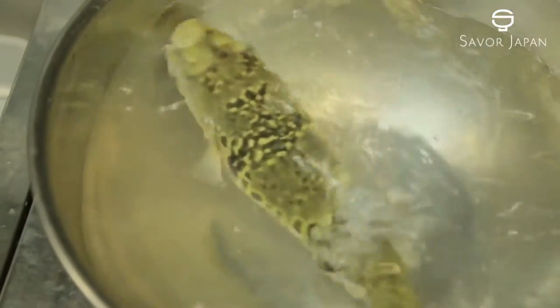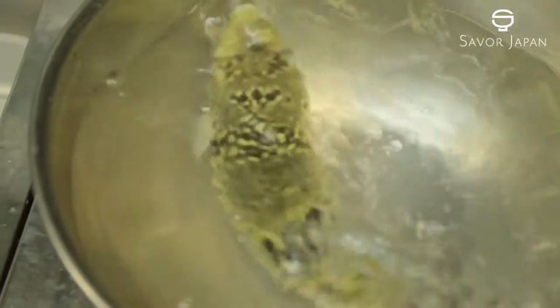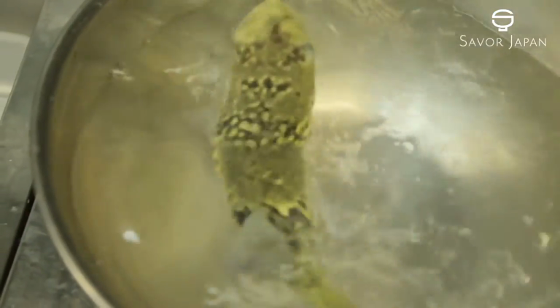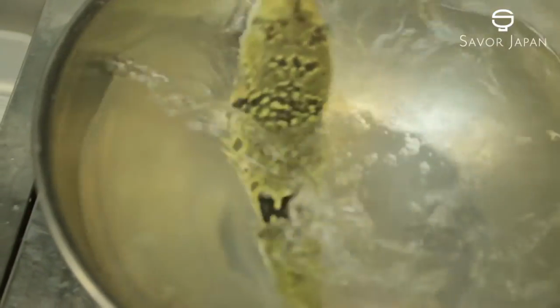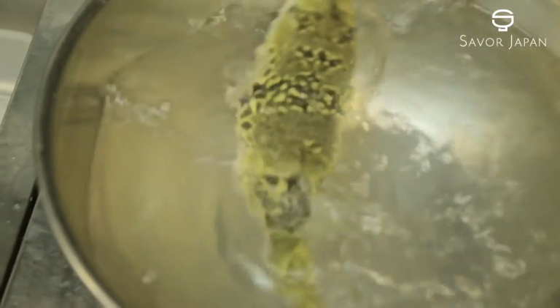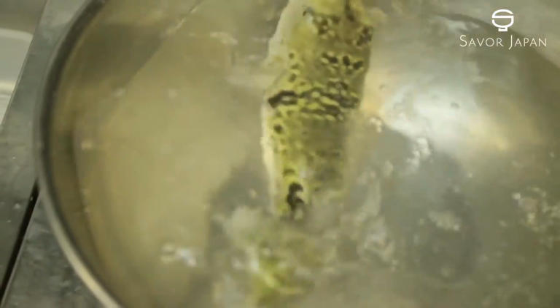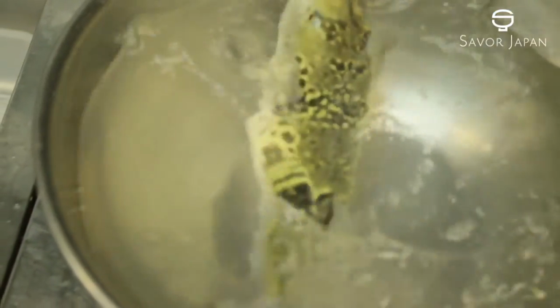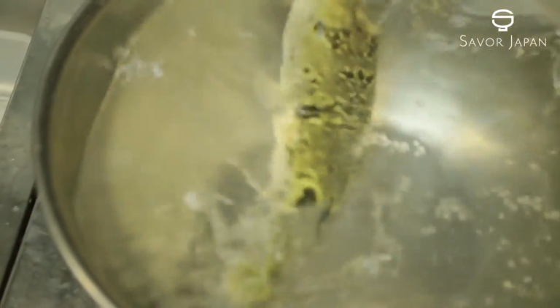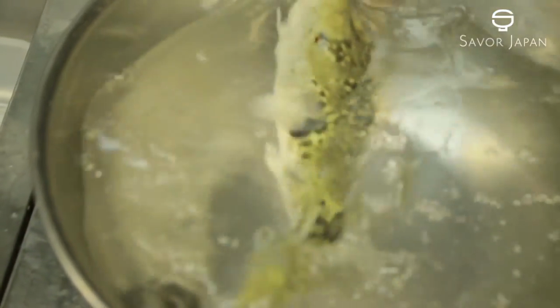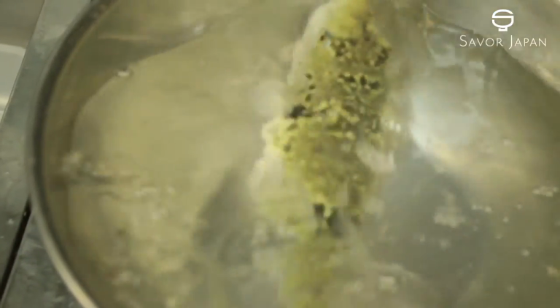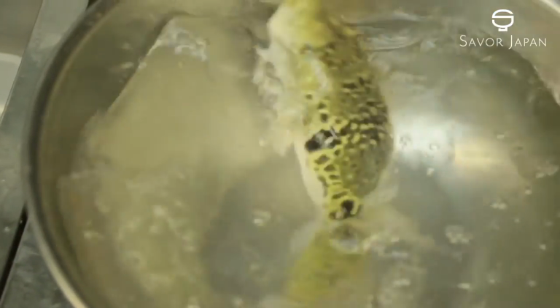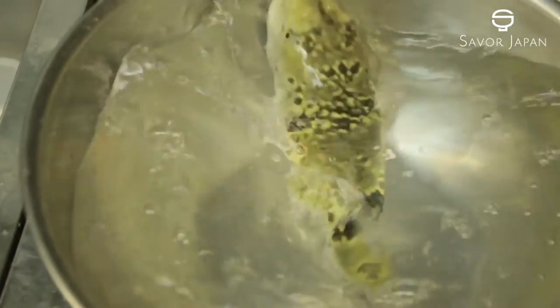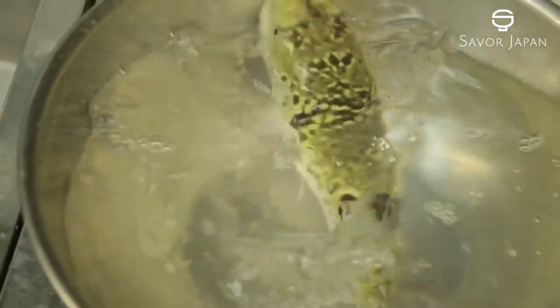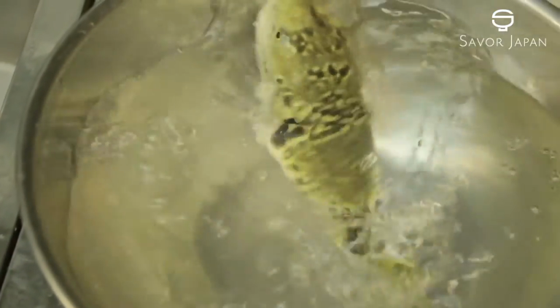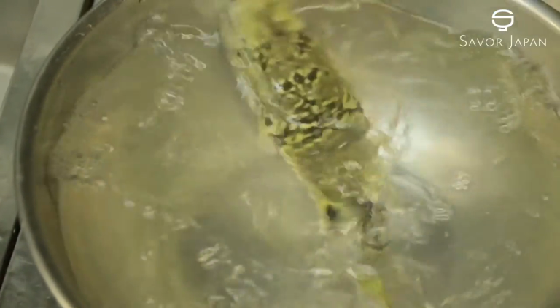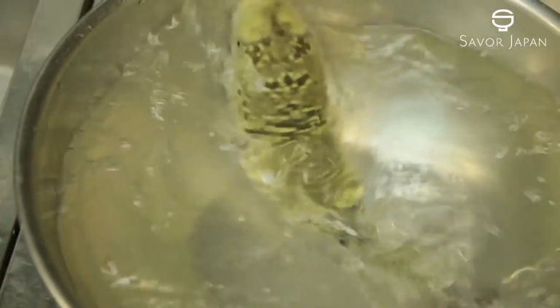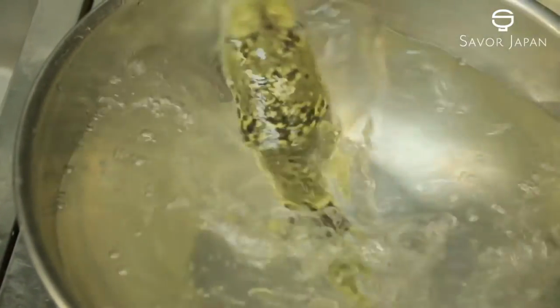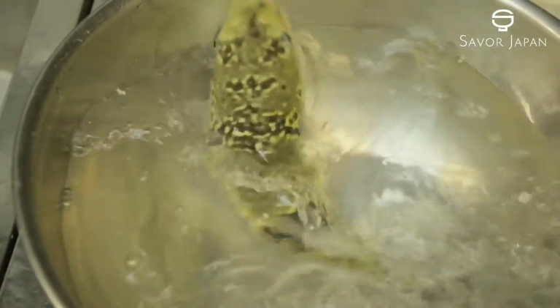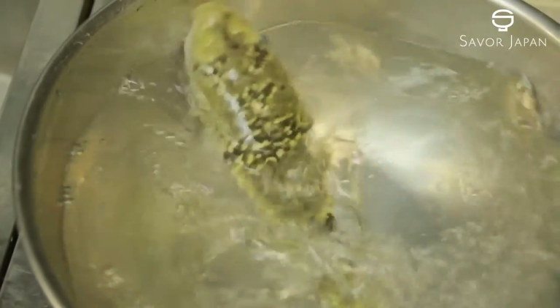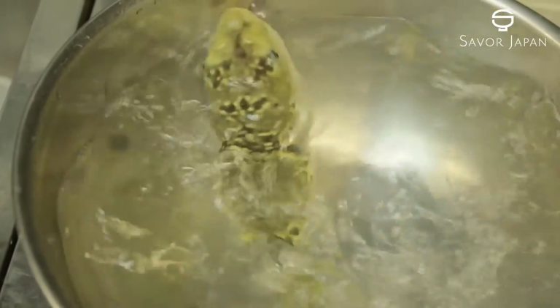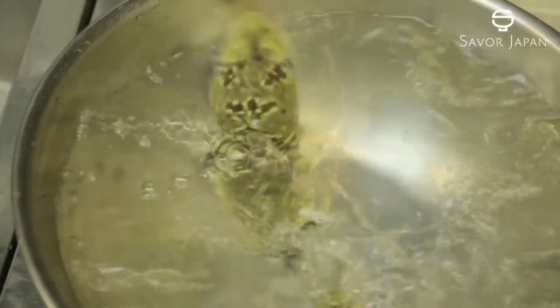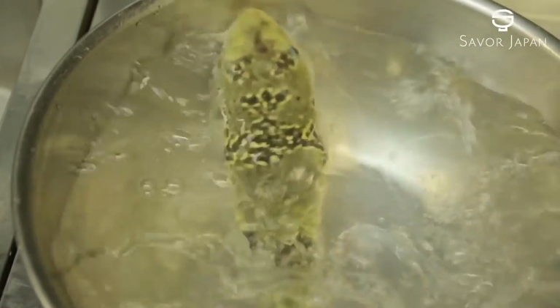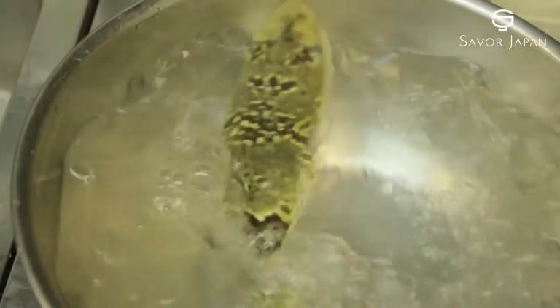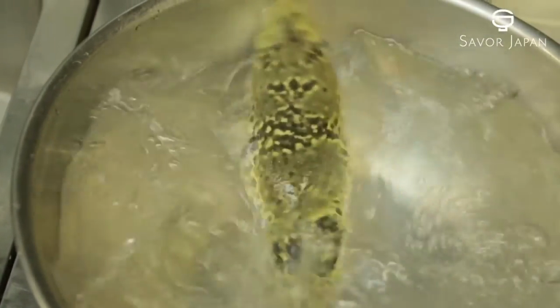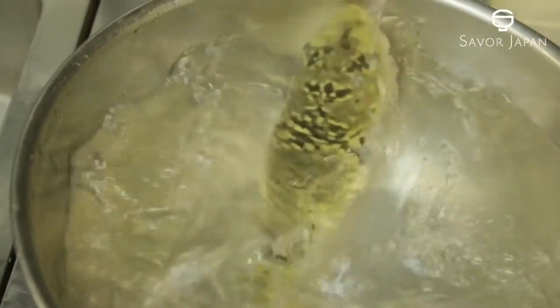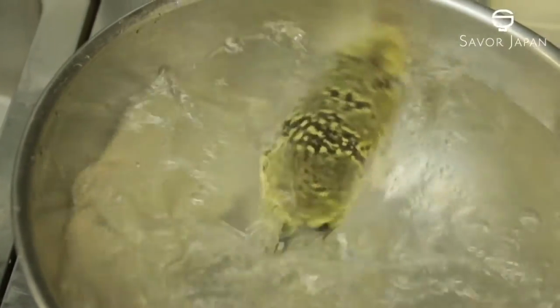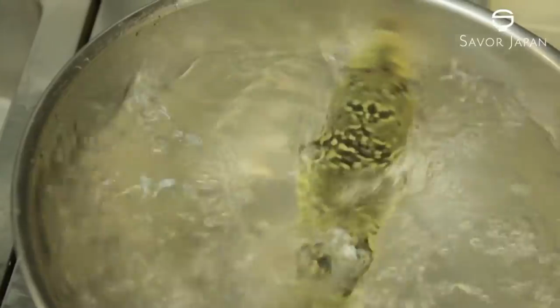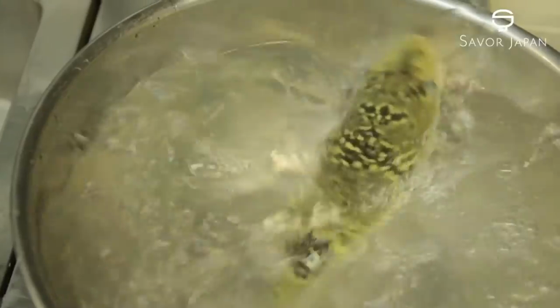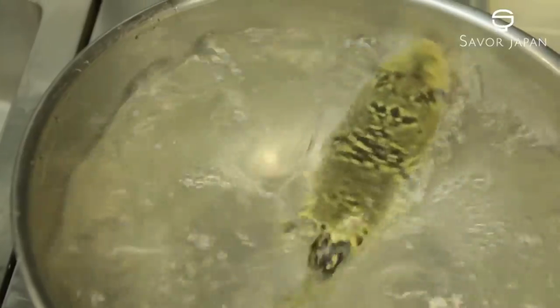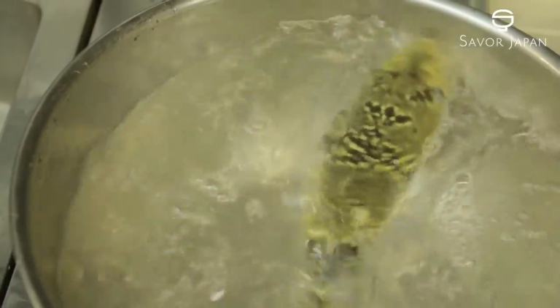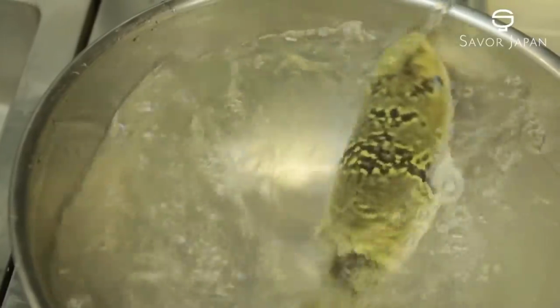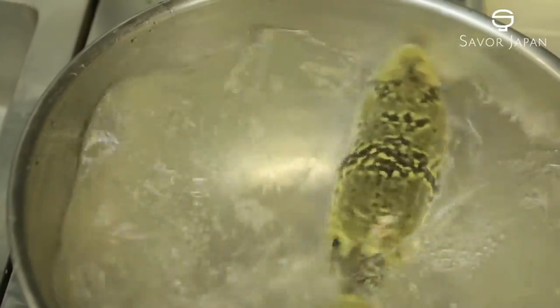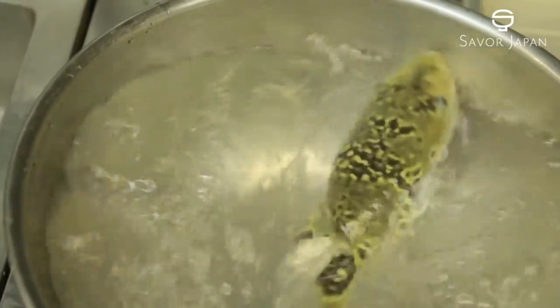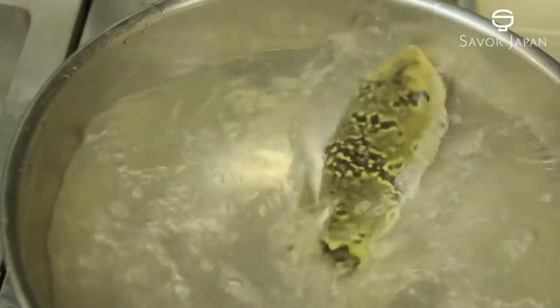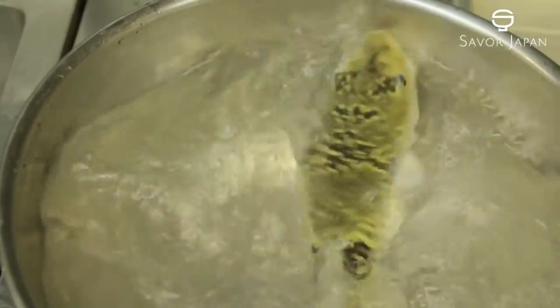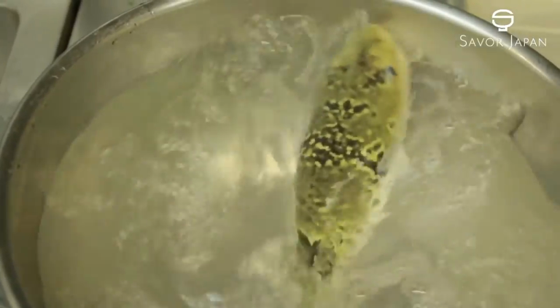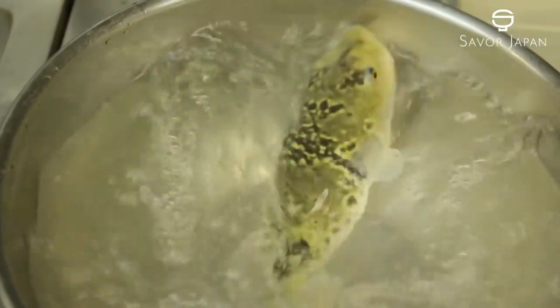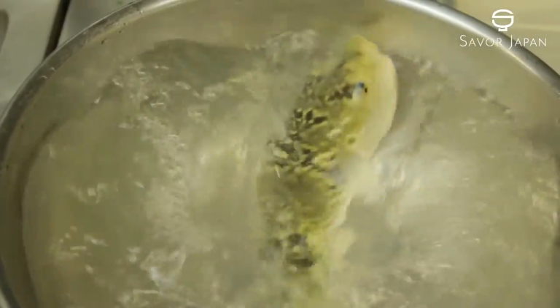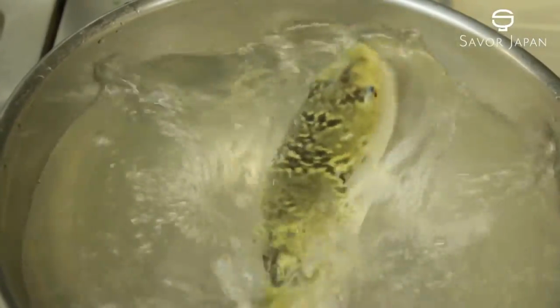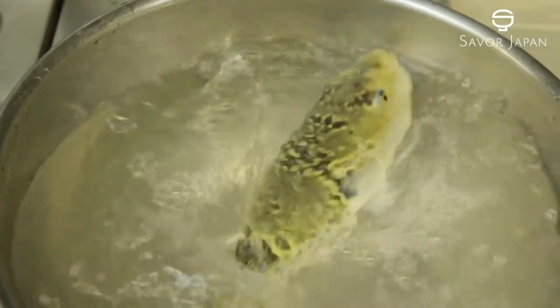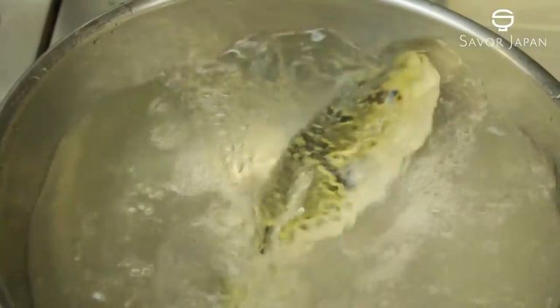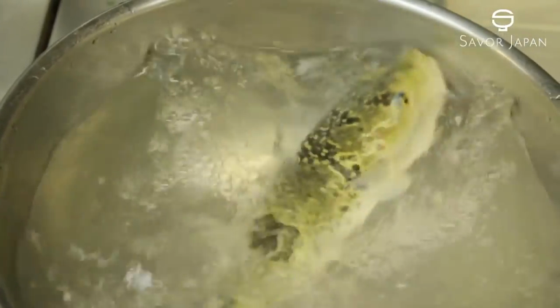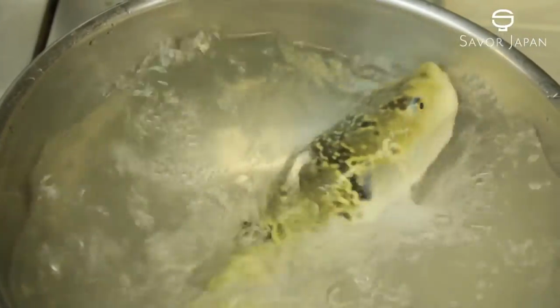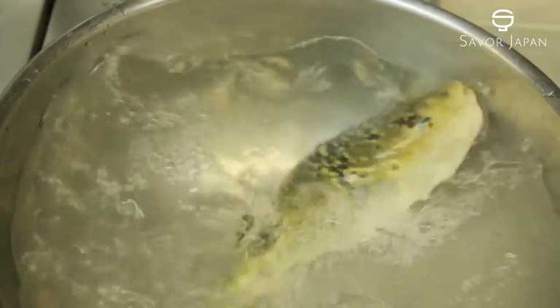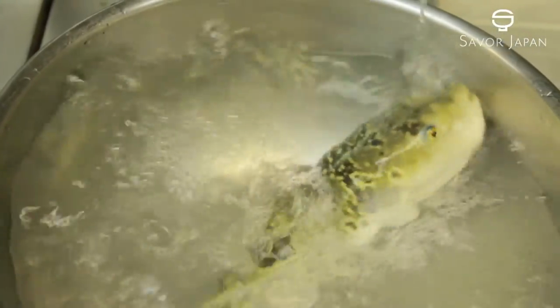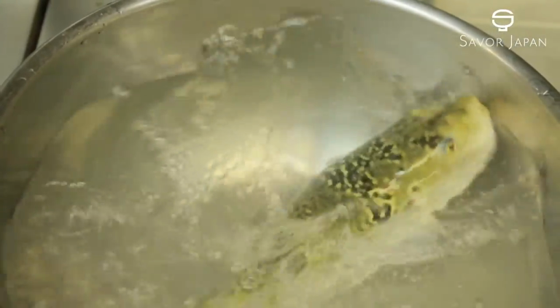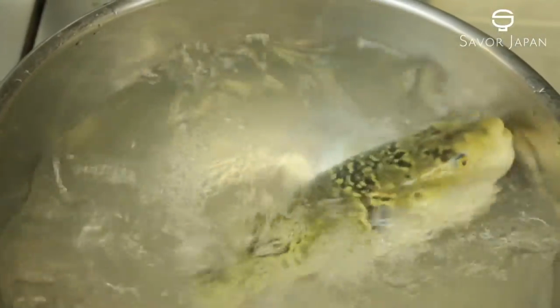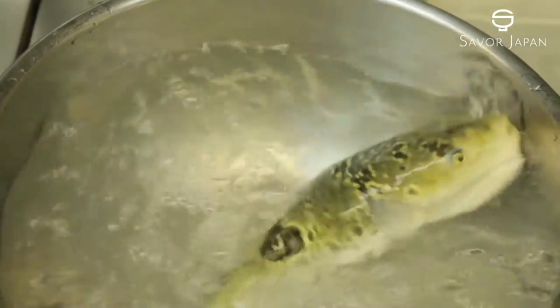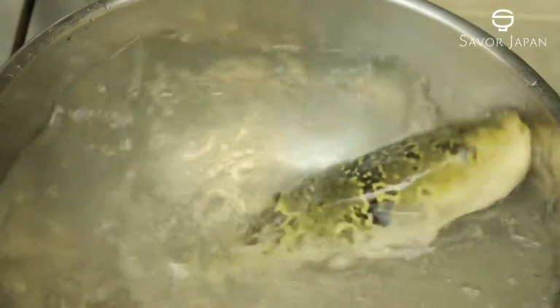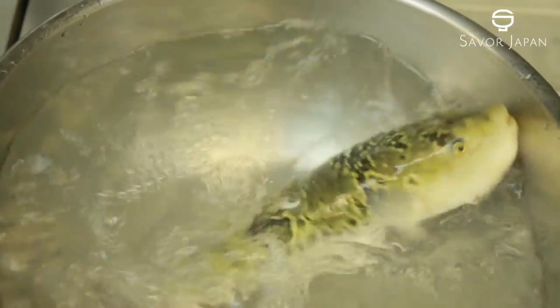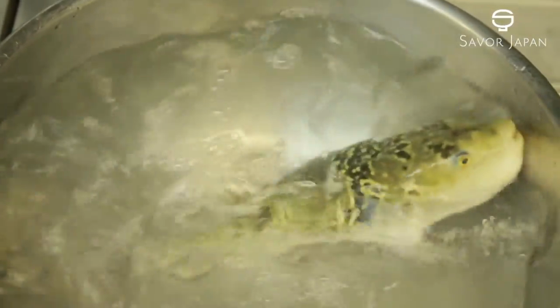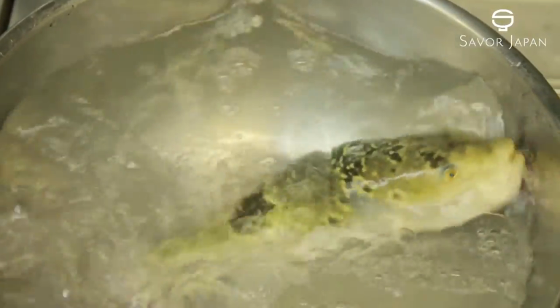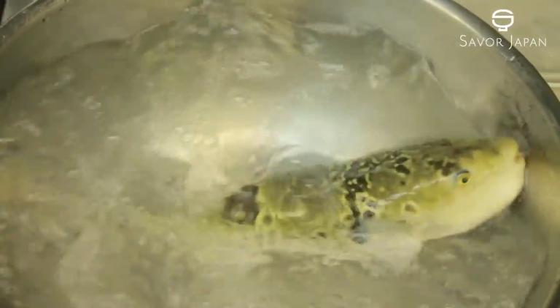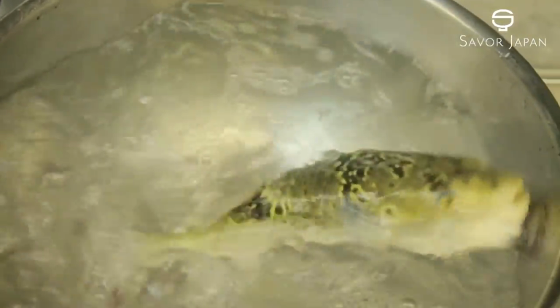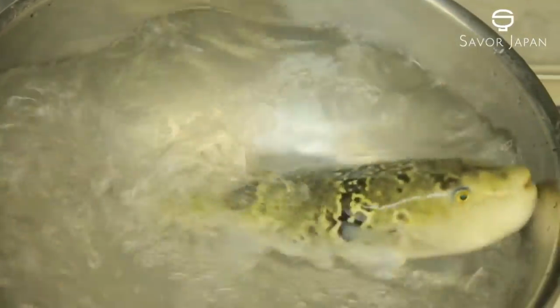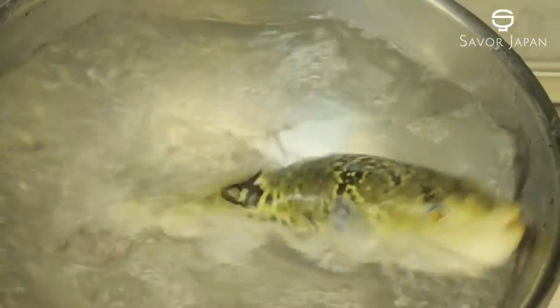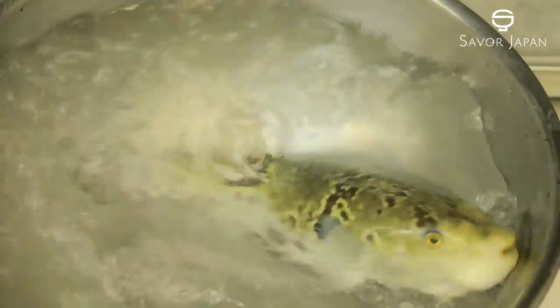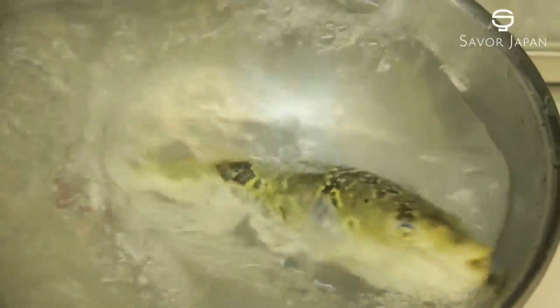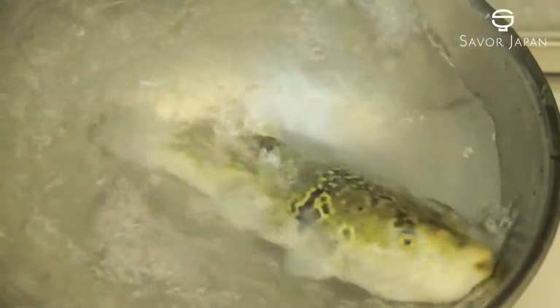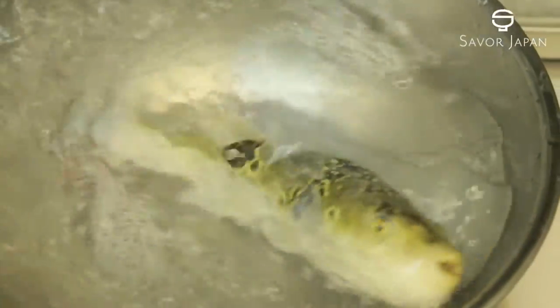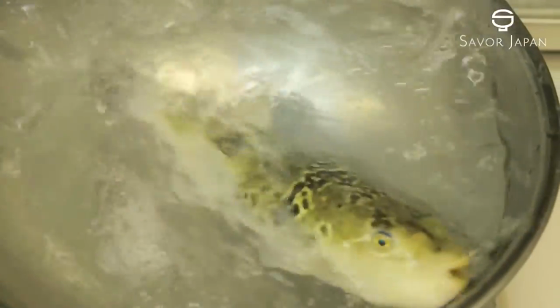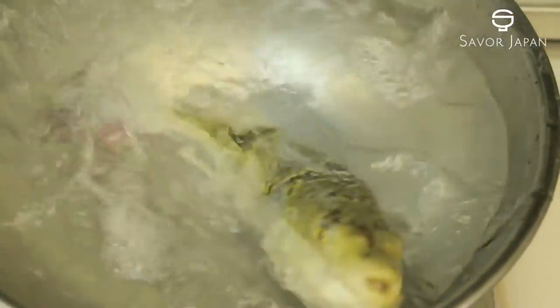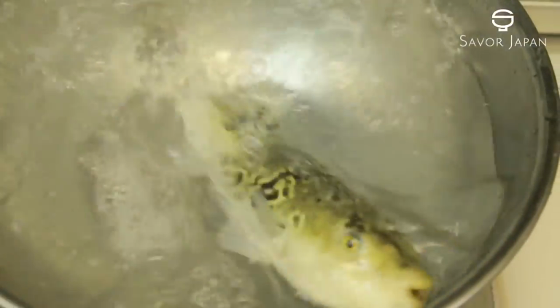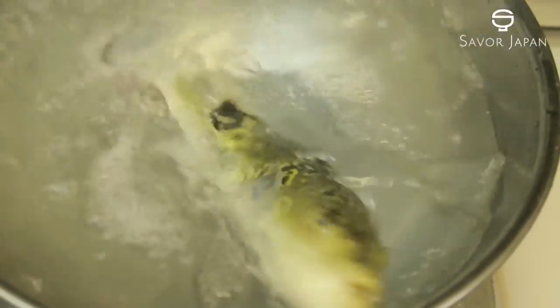Twenty-two types of fugu are eaten in Japan. This restaurant uses only the highest quality Dora Fugu.